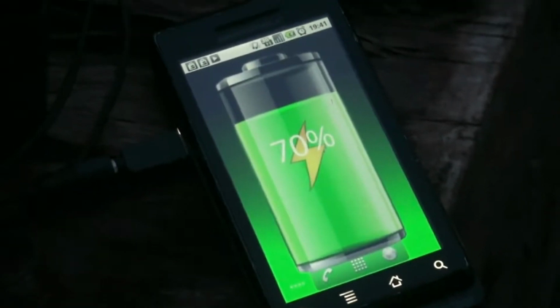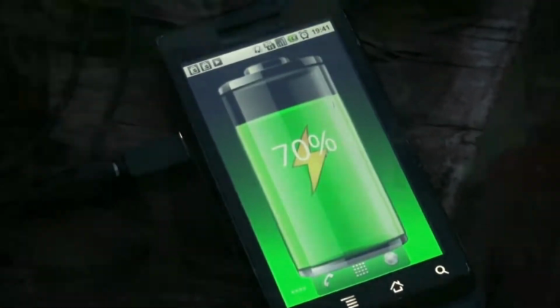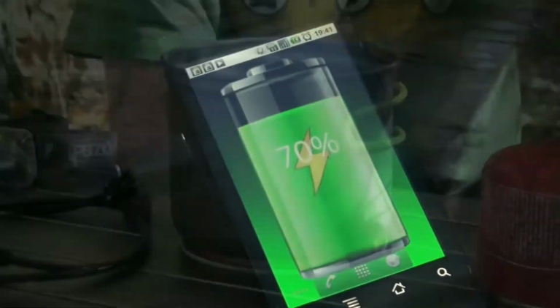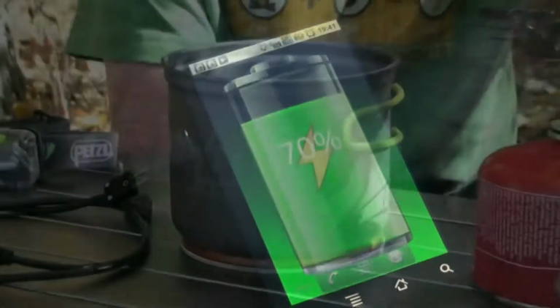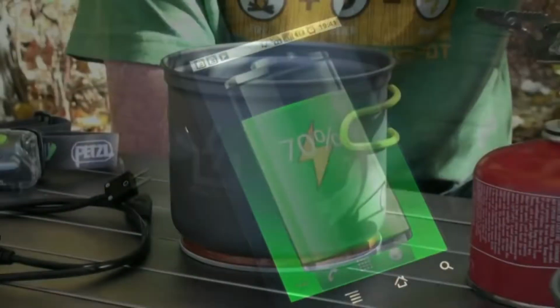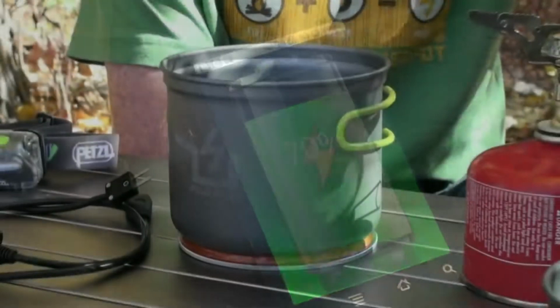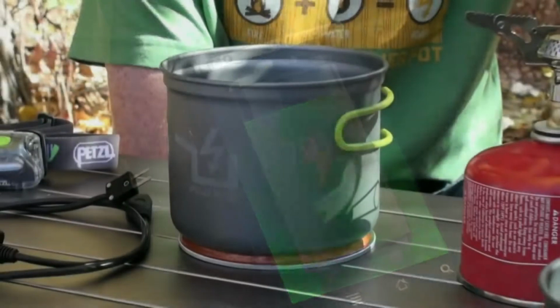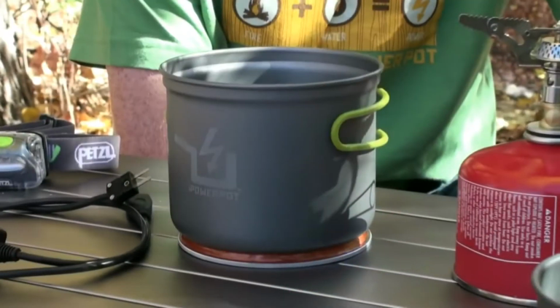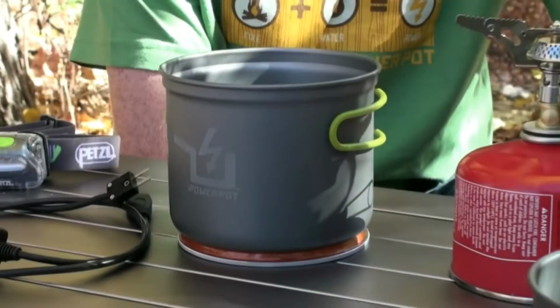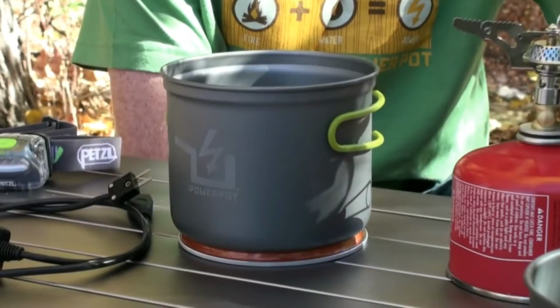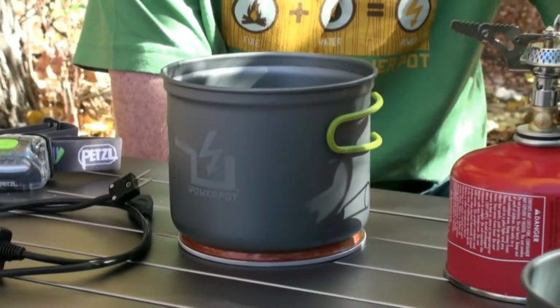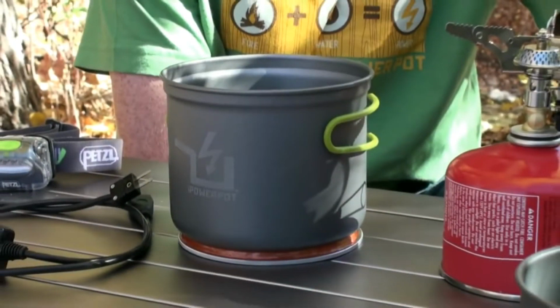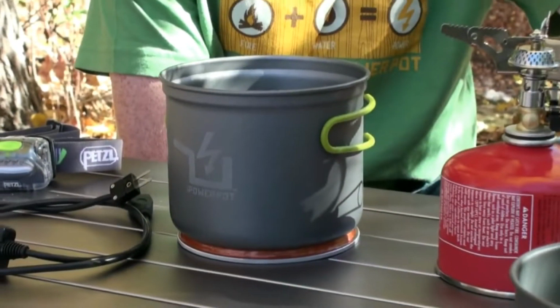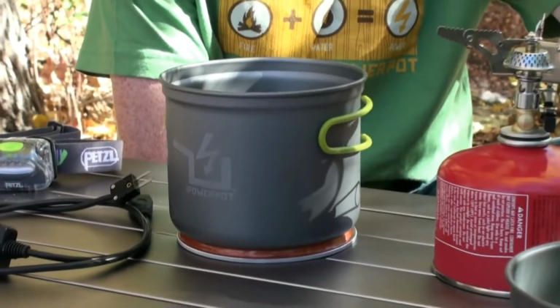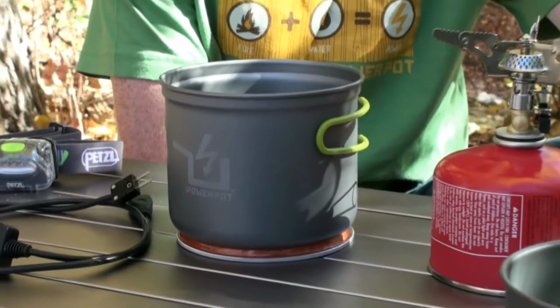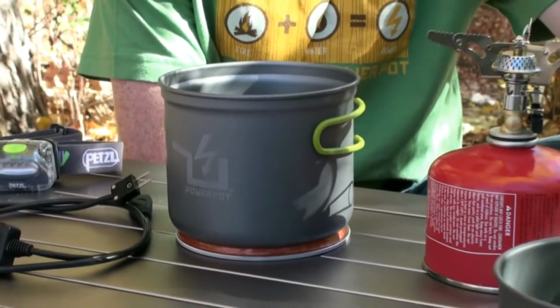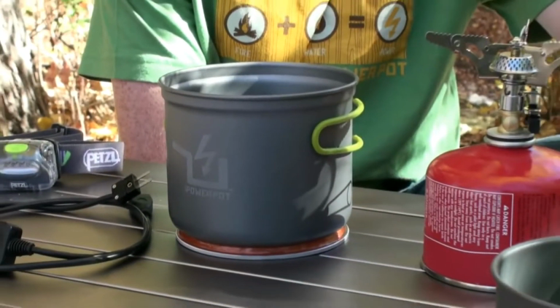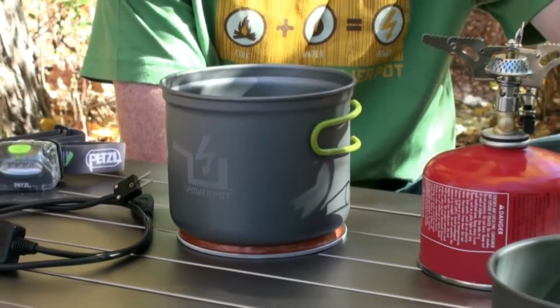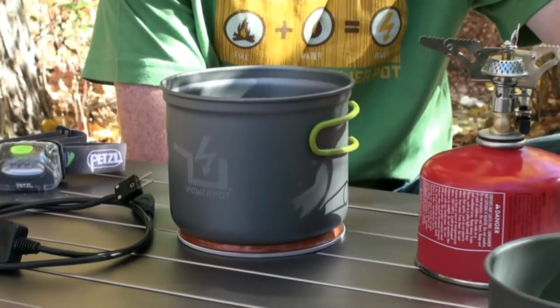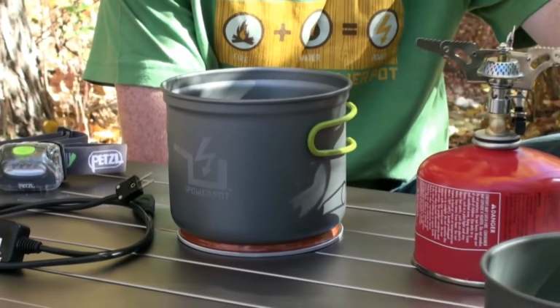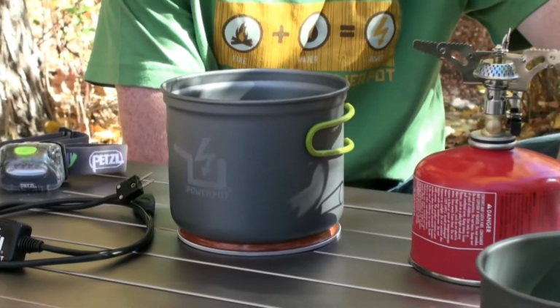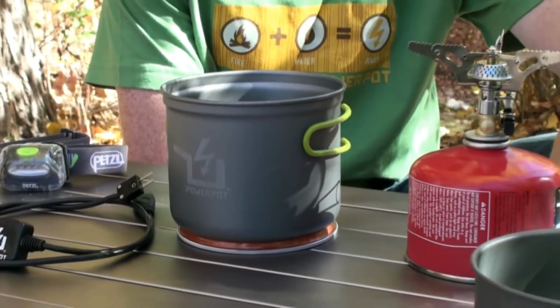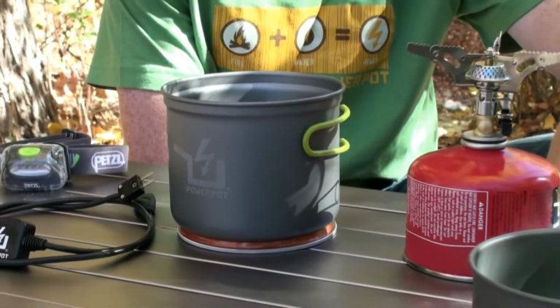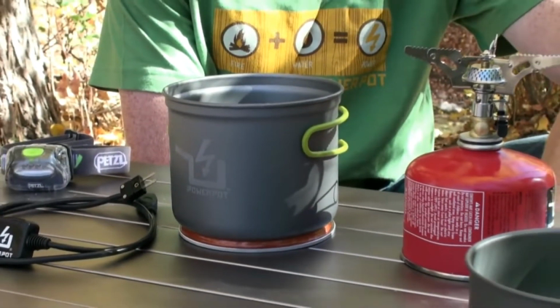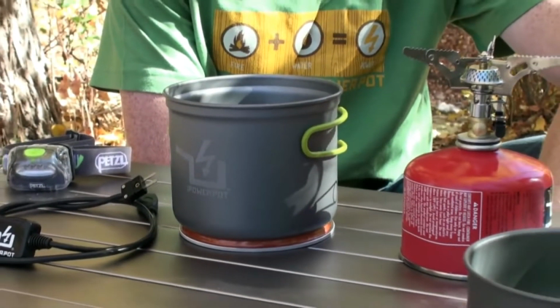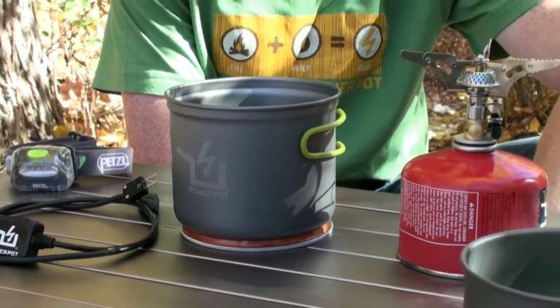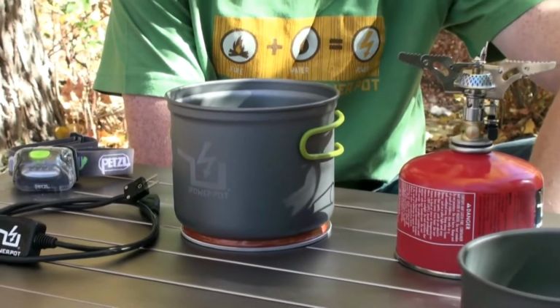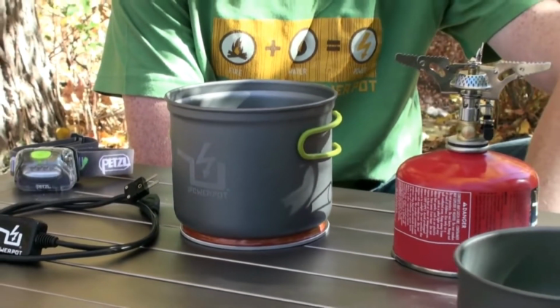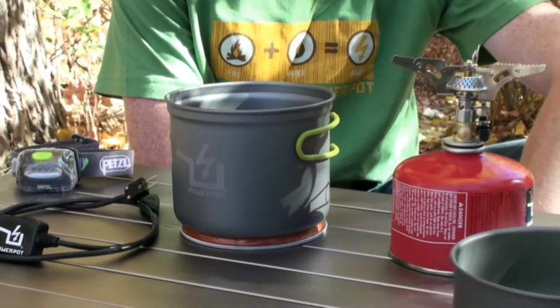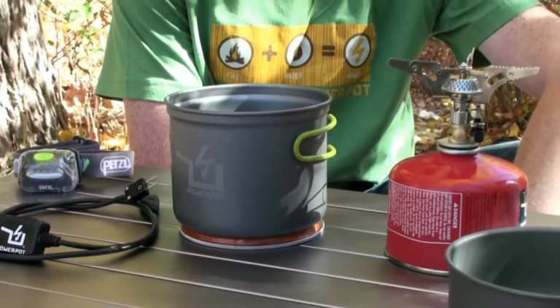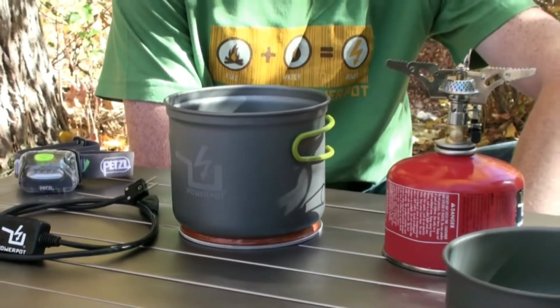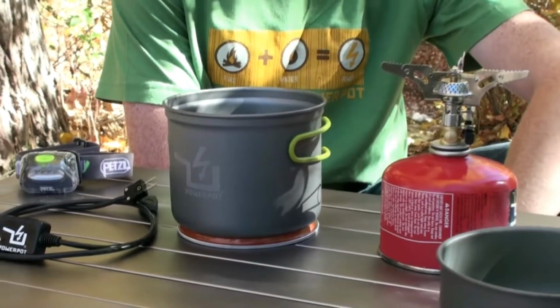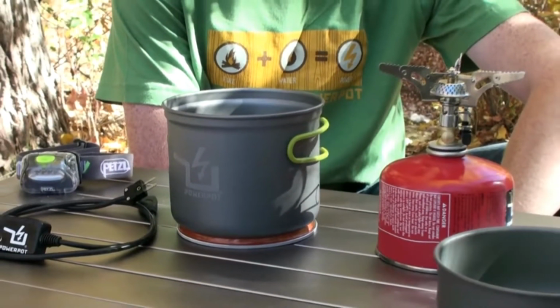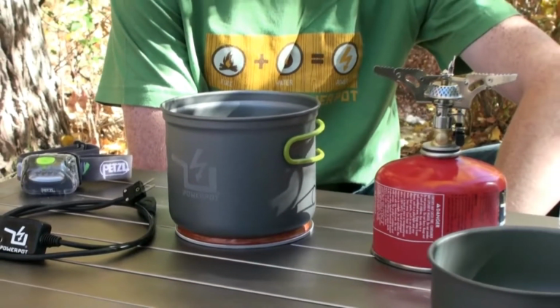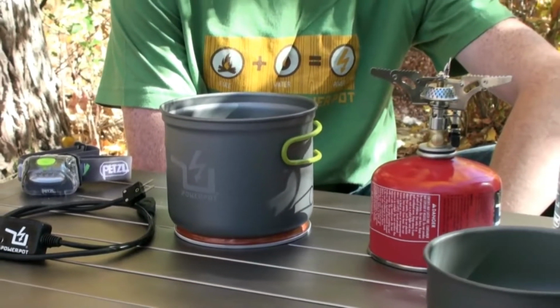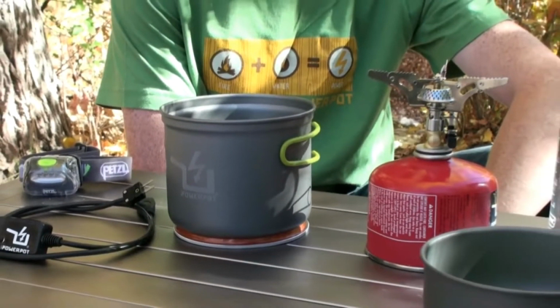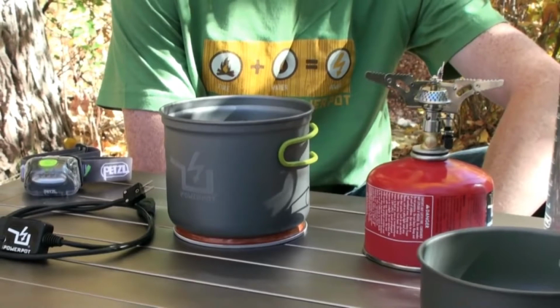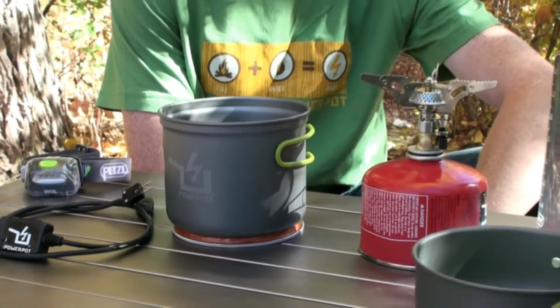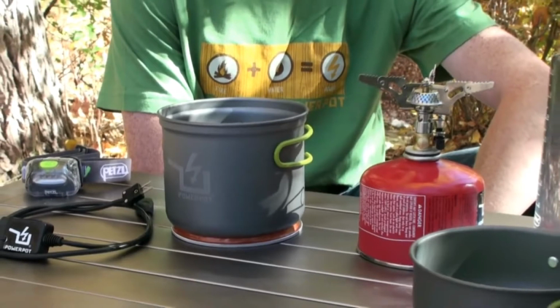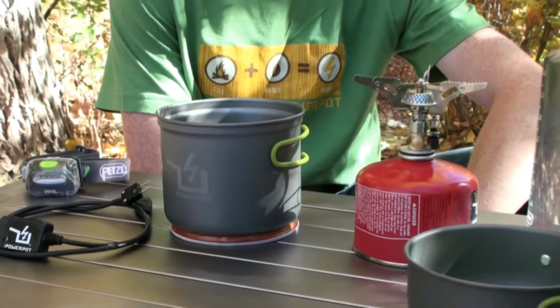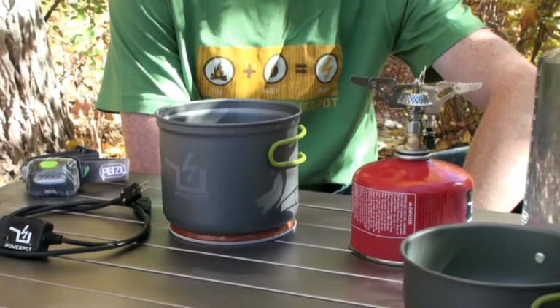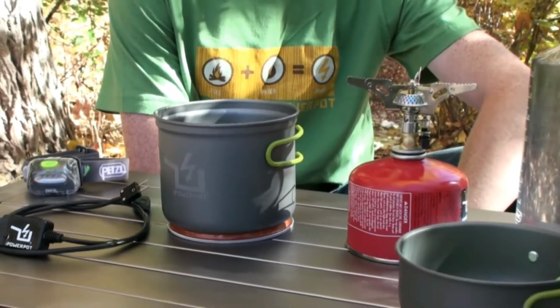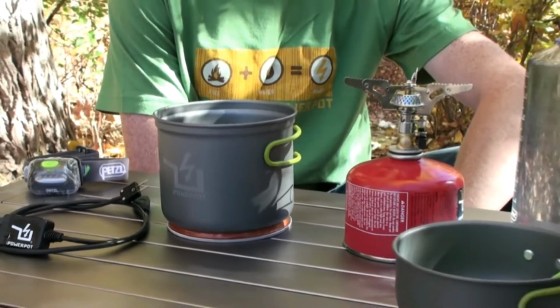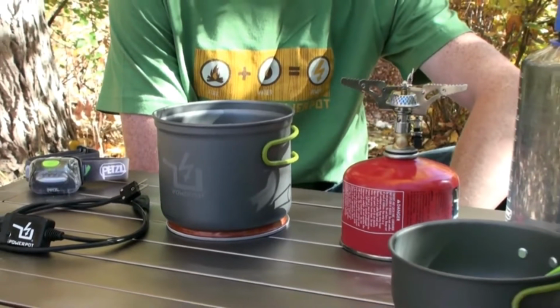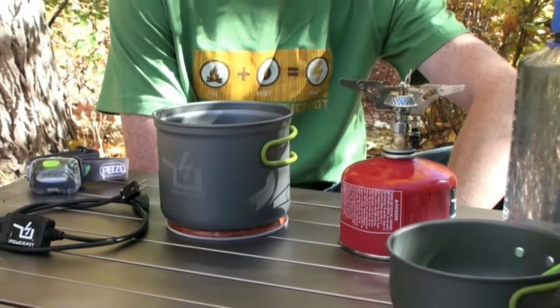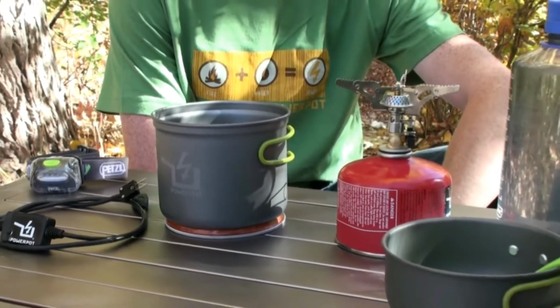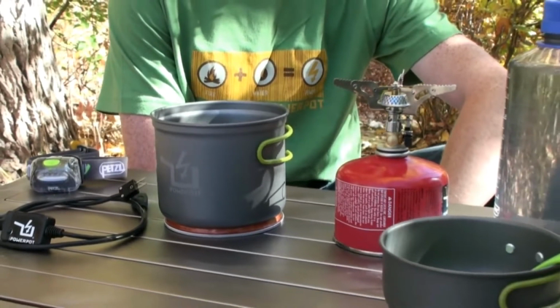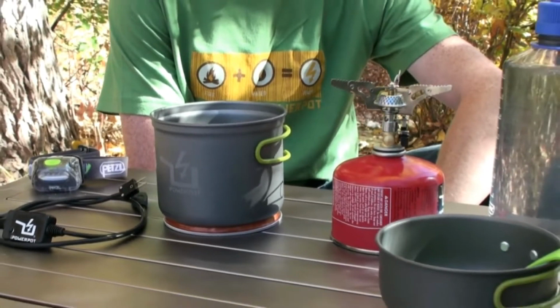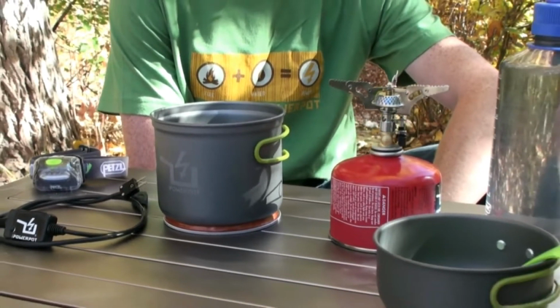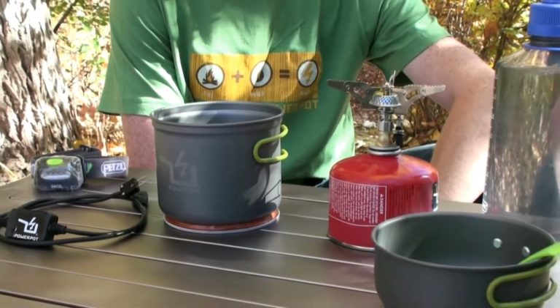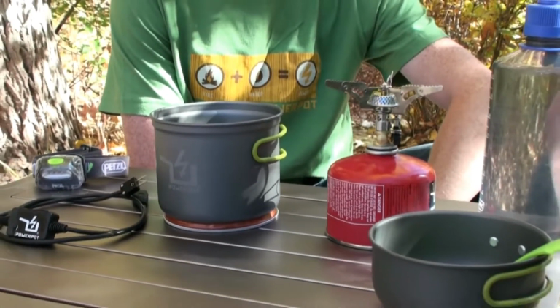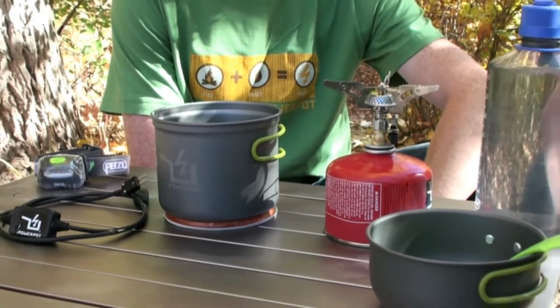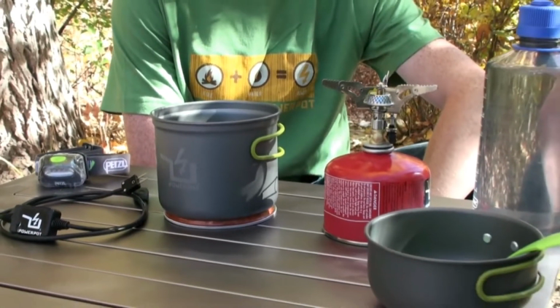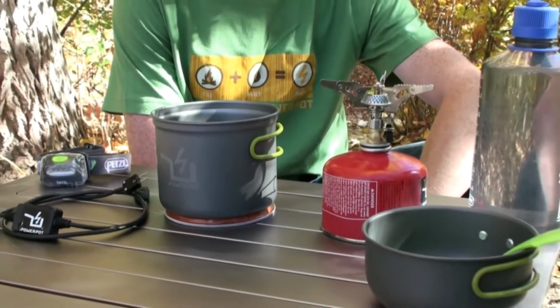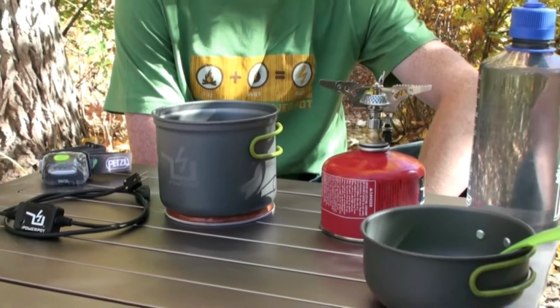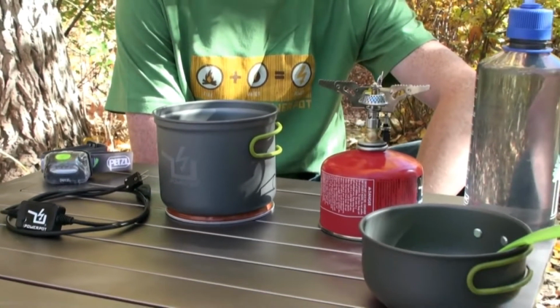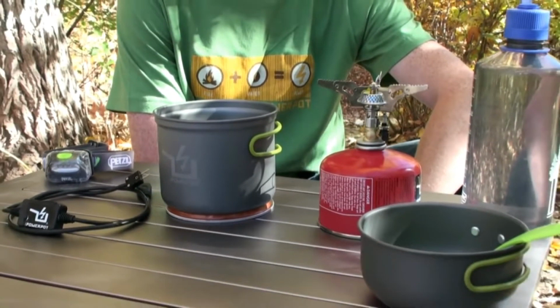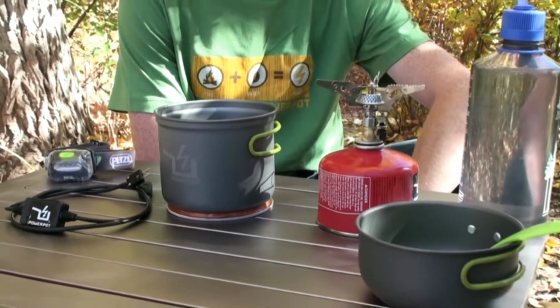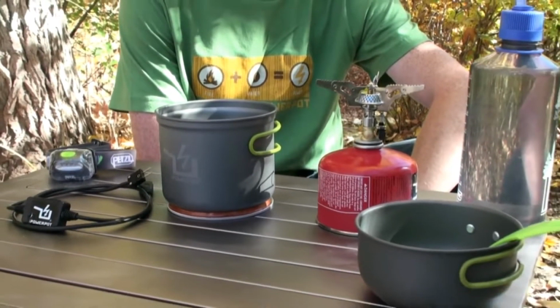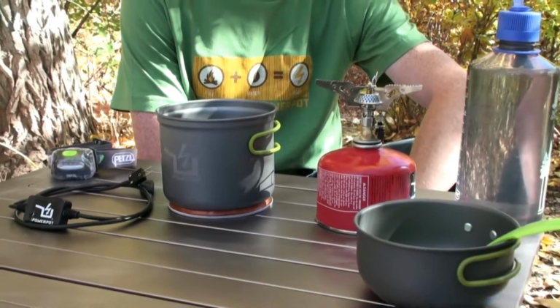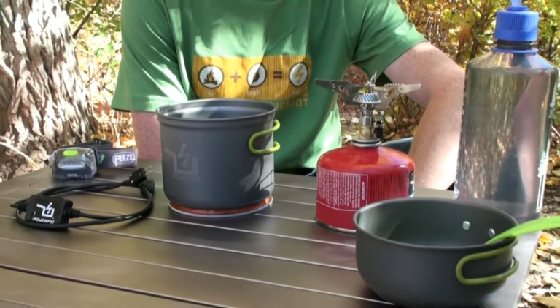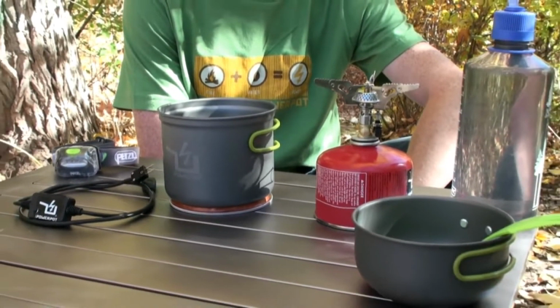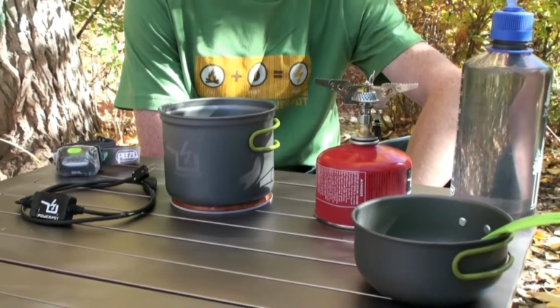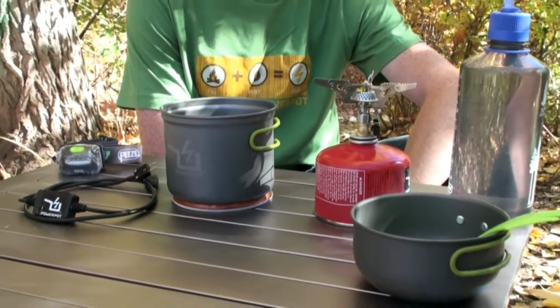The PowerPot will work on a number of heat sources, but for this demonstration, we are using a small backpacking stove.